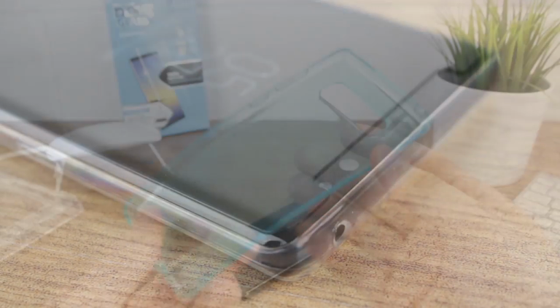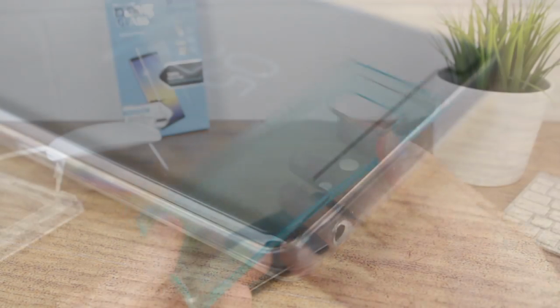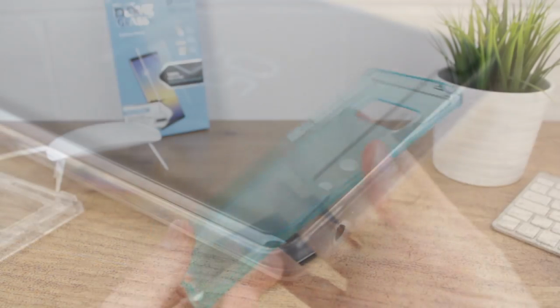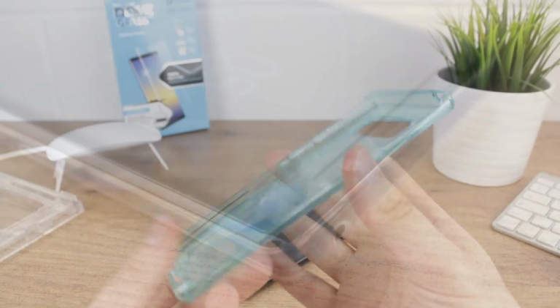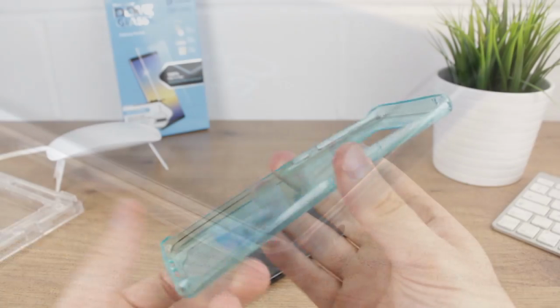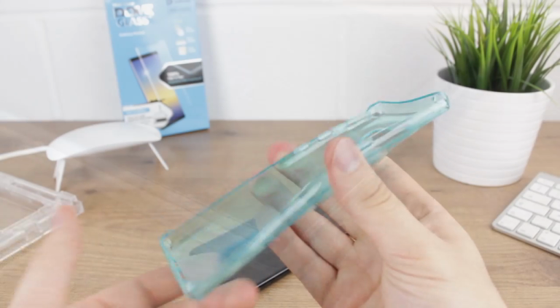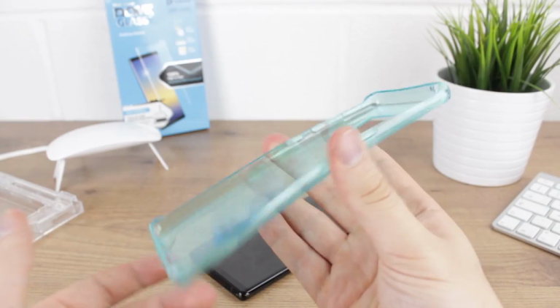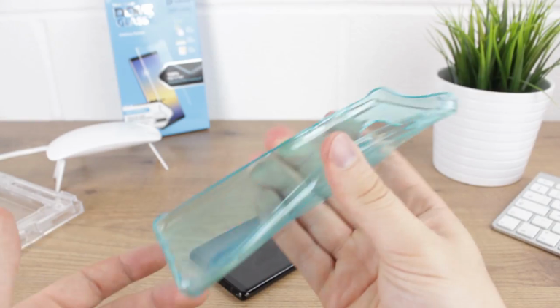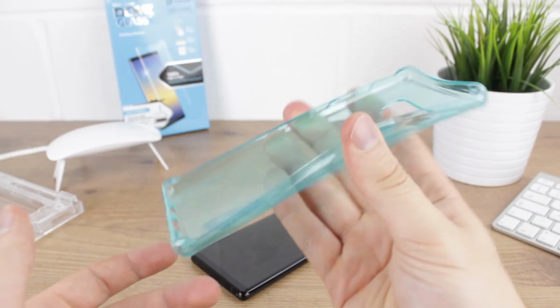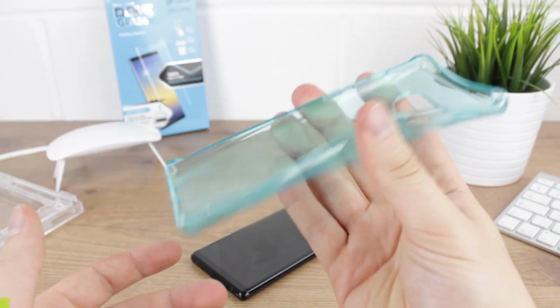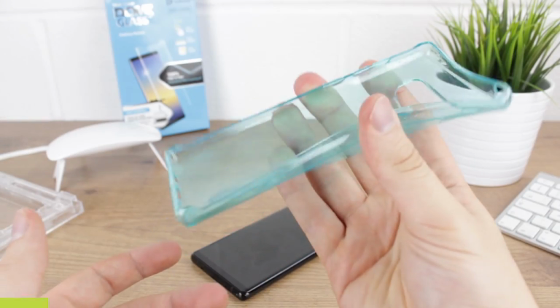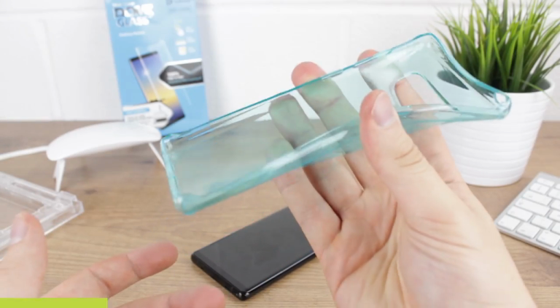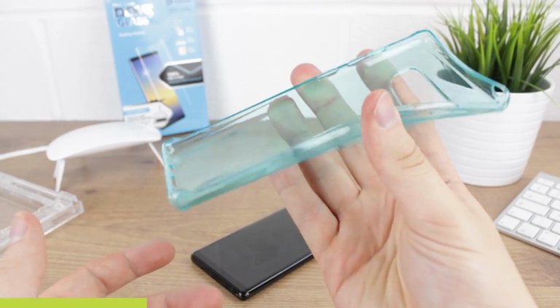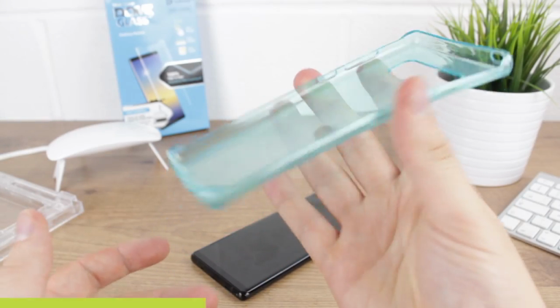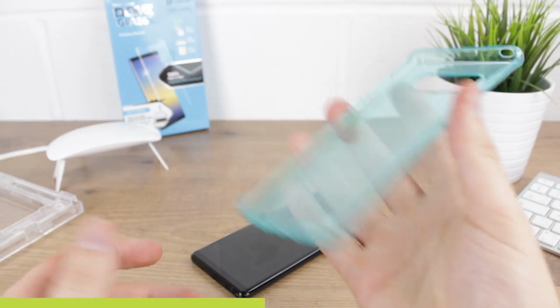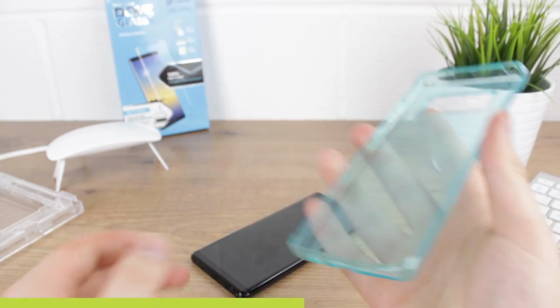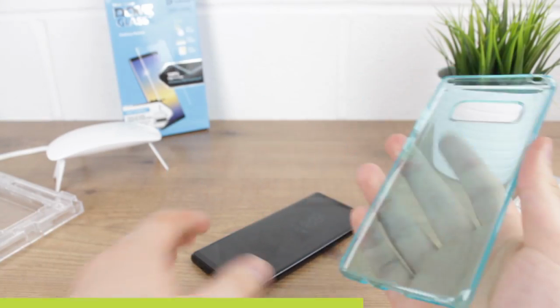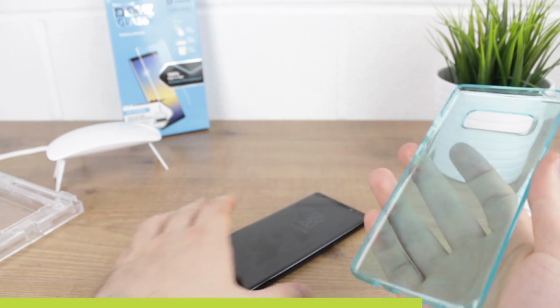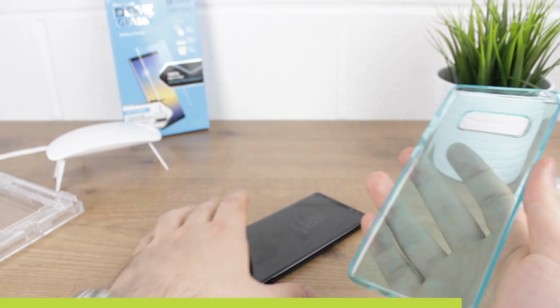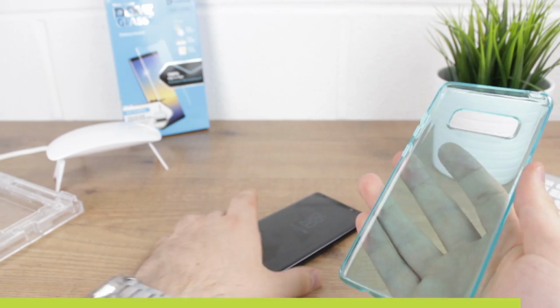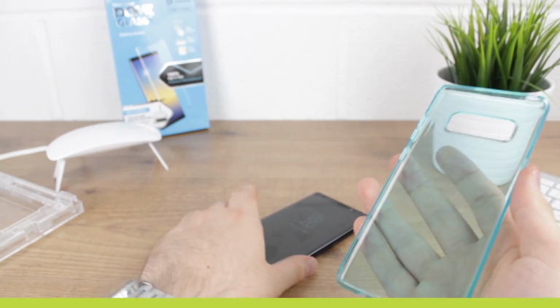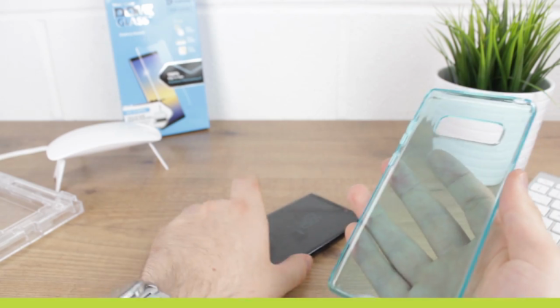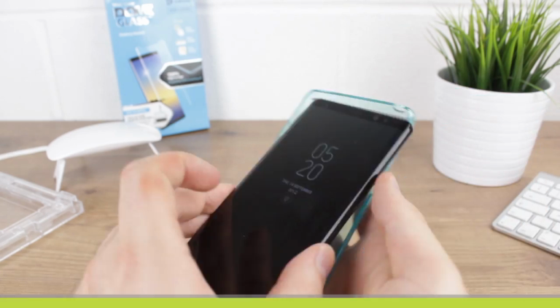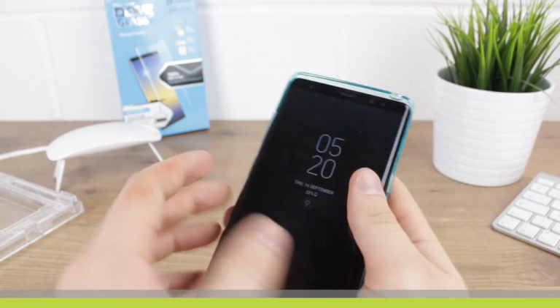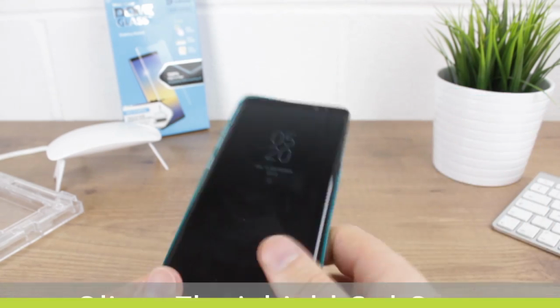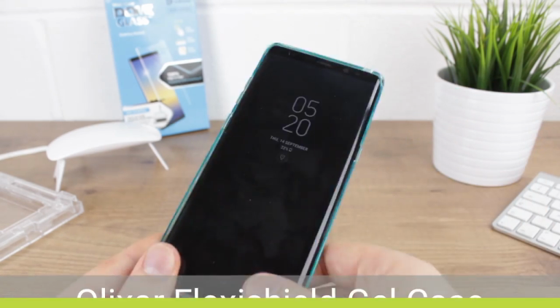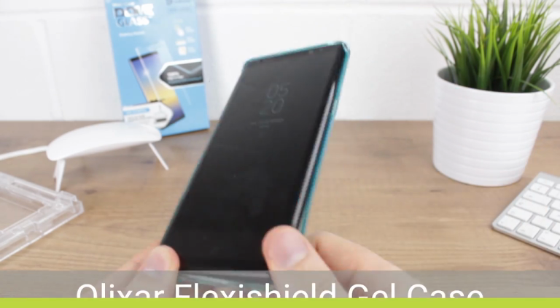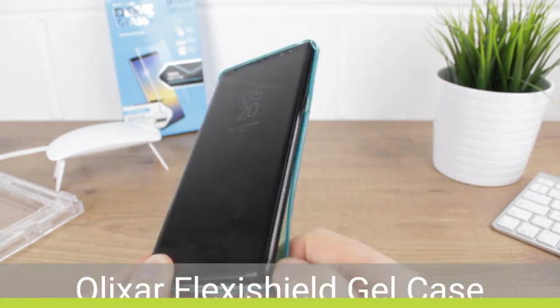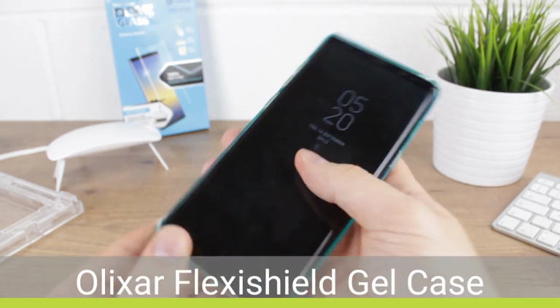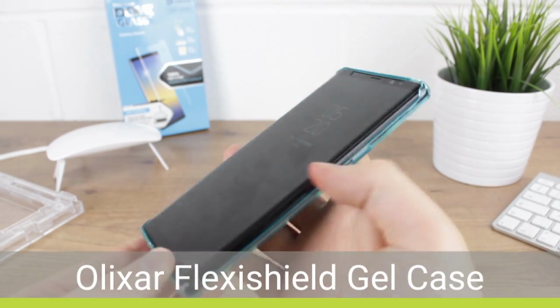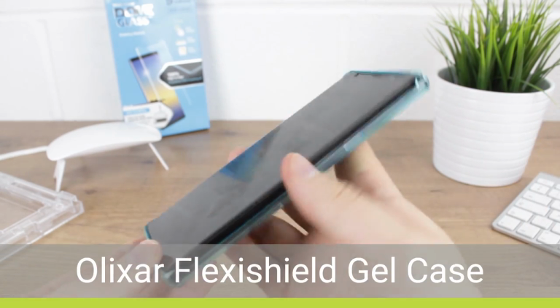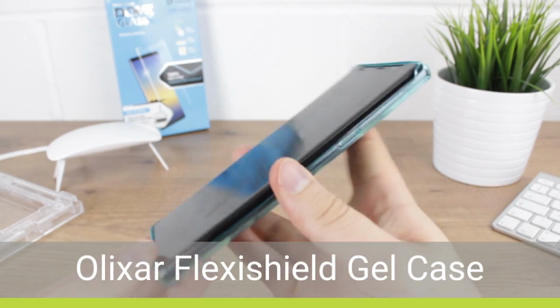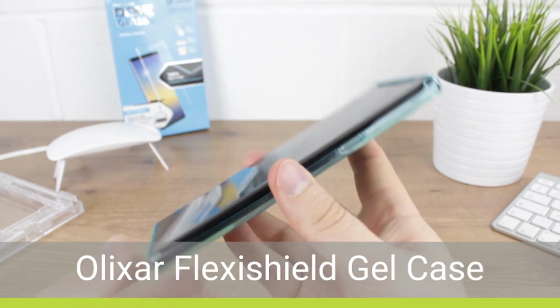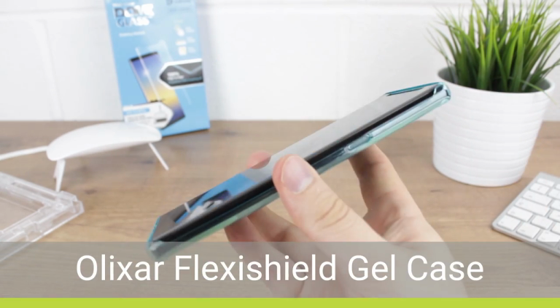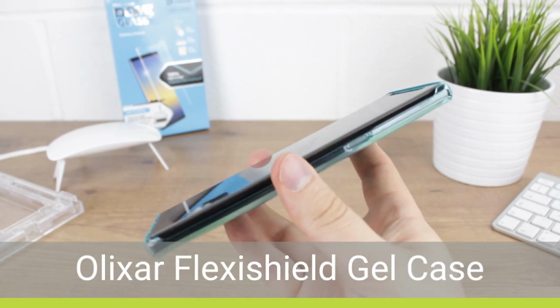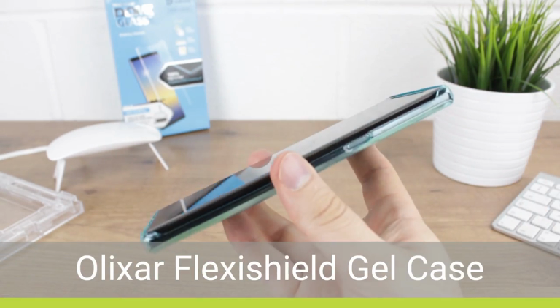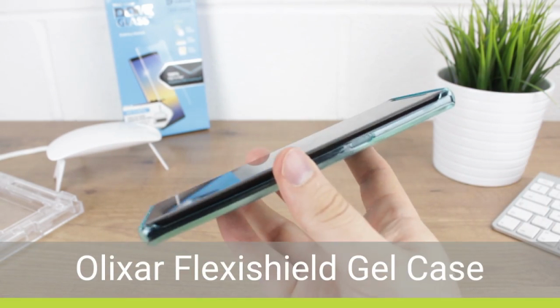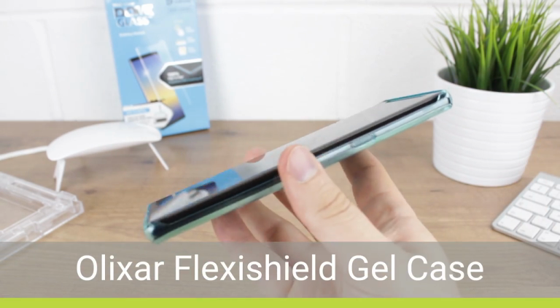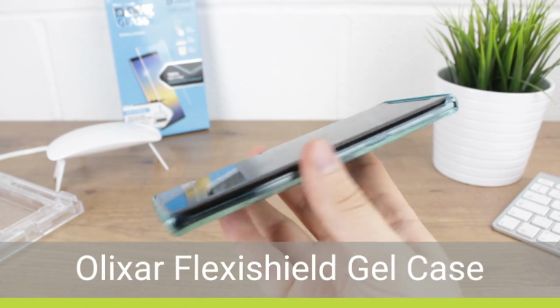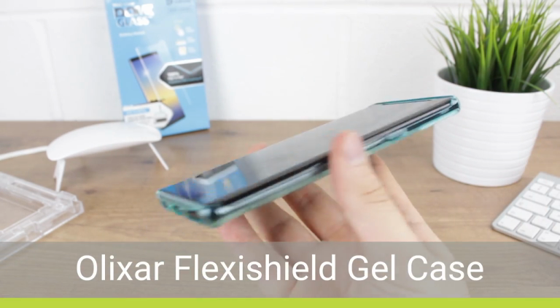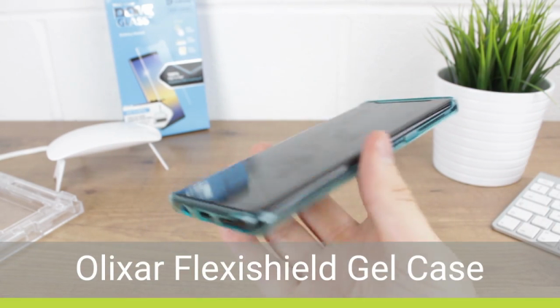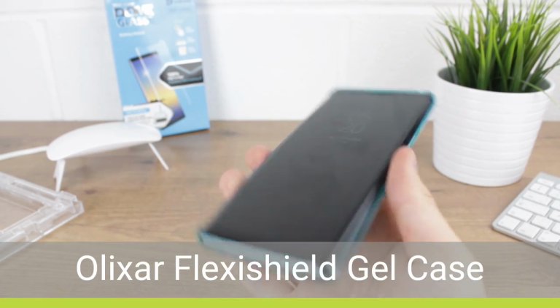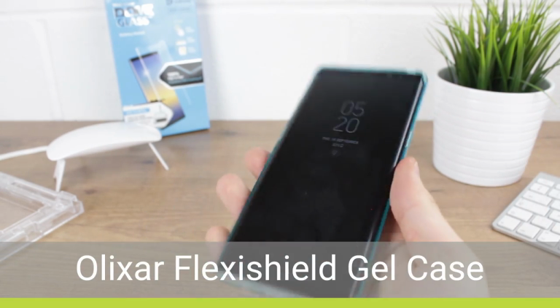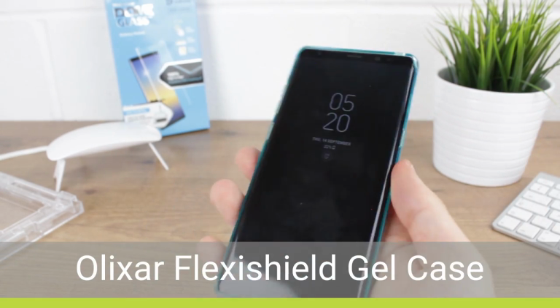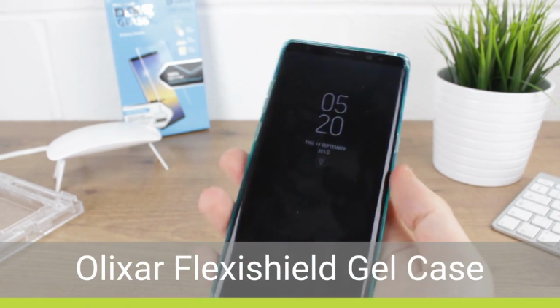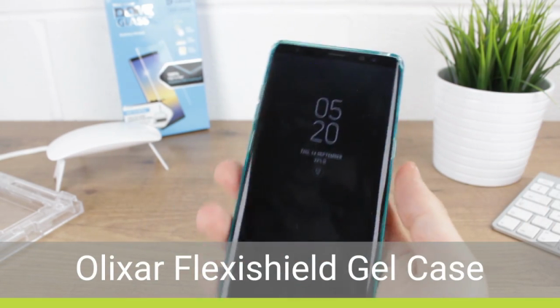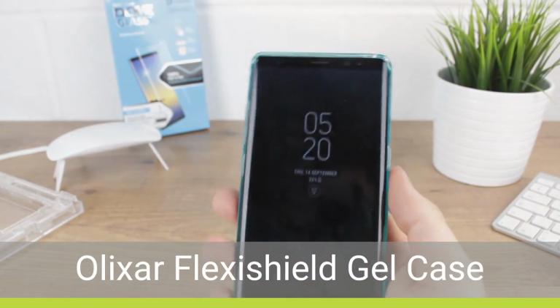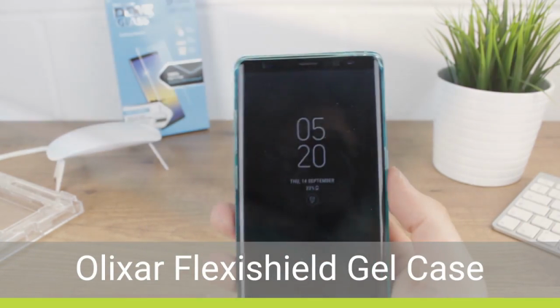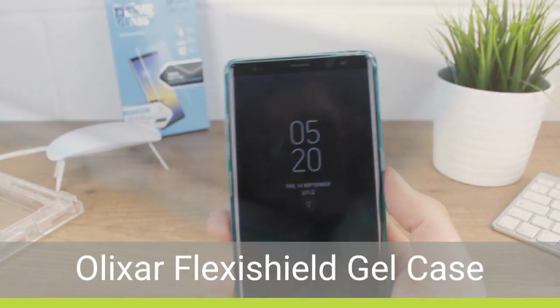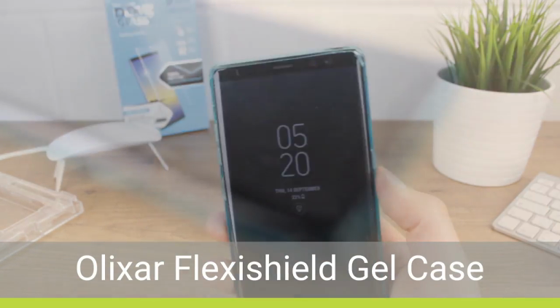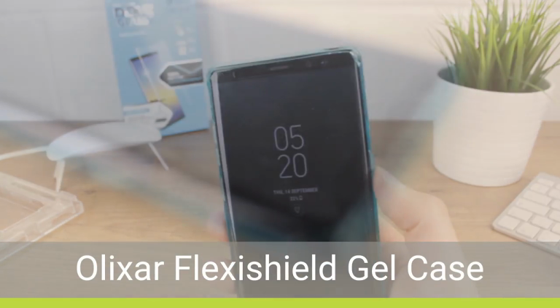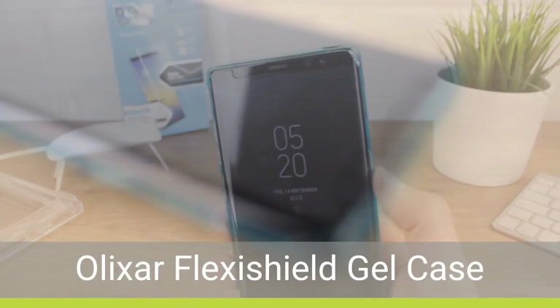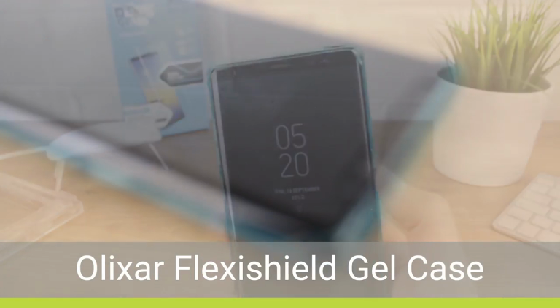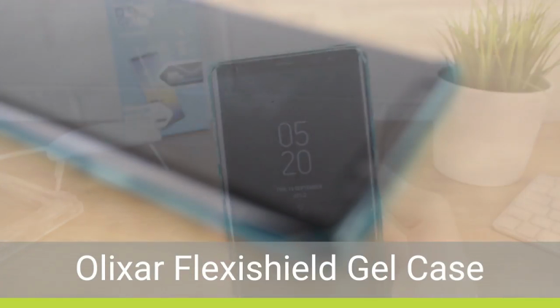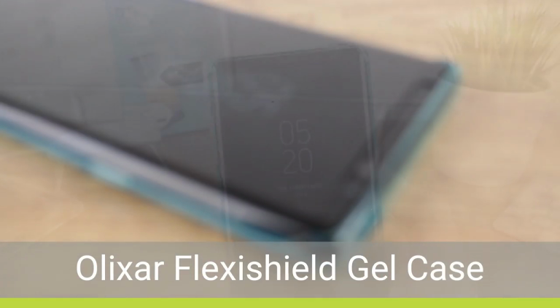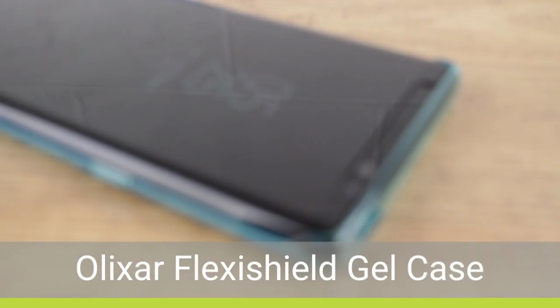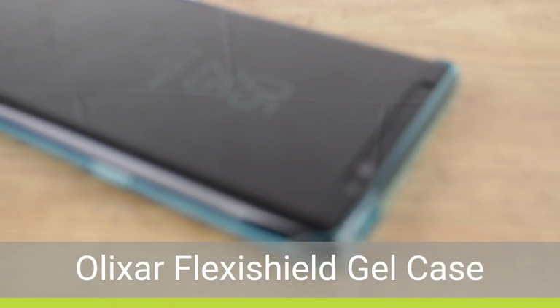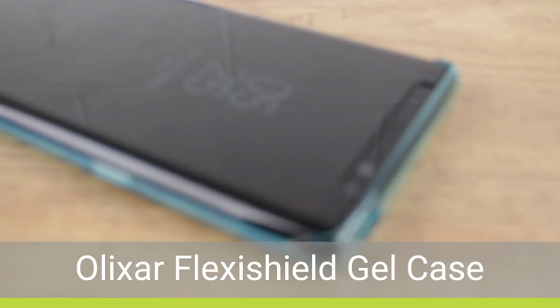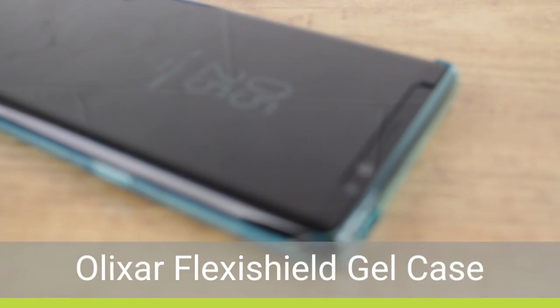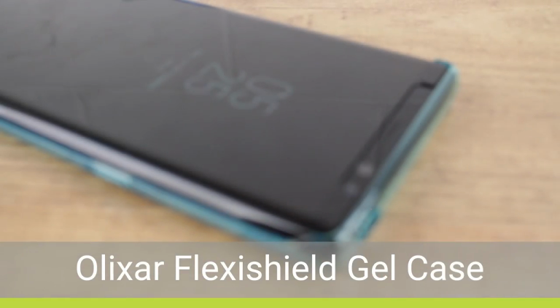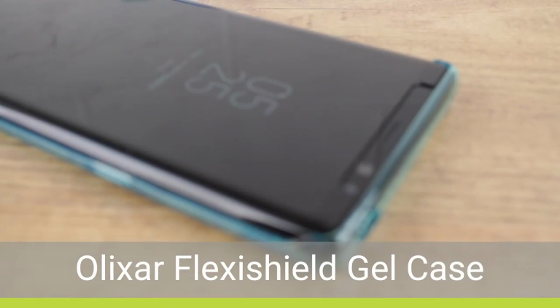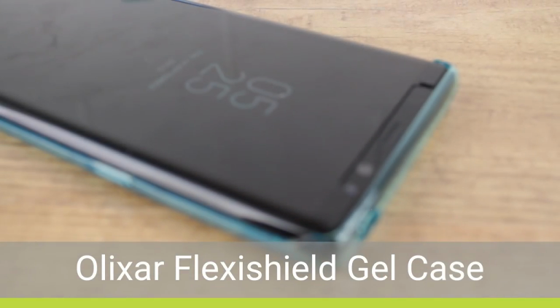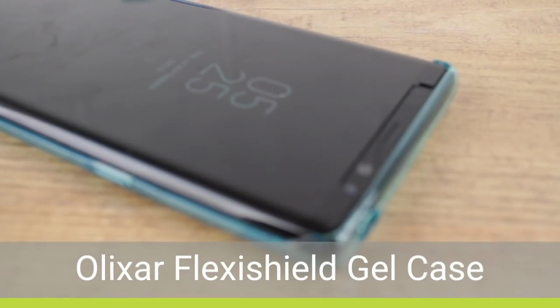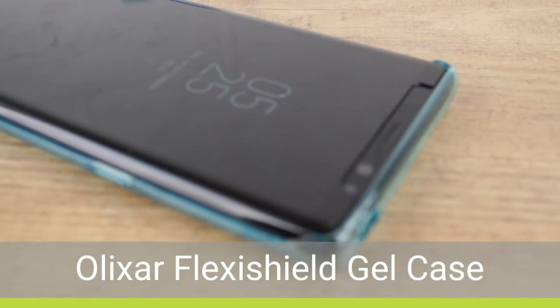Moving on we see the FlexiShield, a slightly thicker gel case than the ultra-thin, that also works with no issues at all.